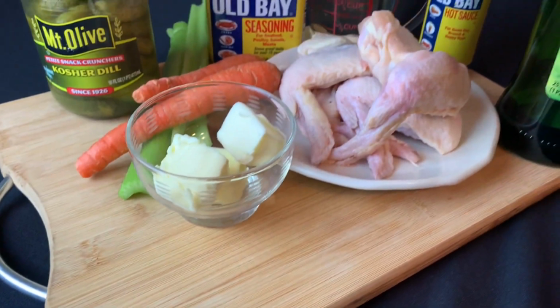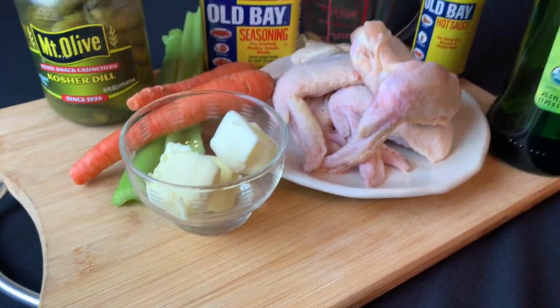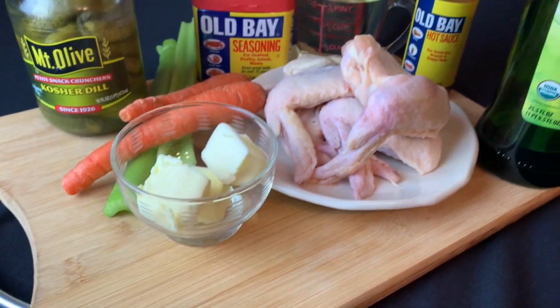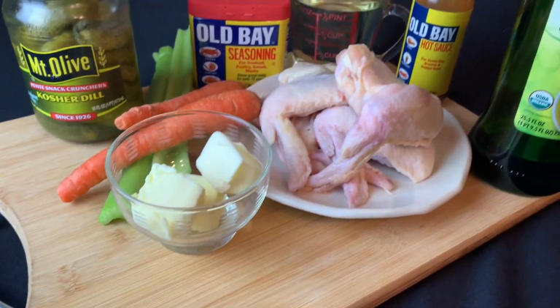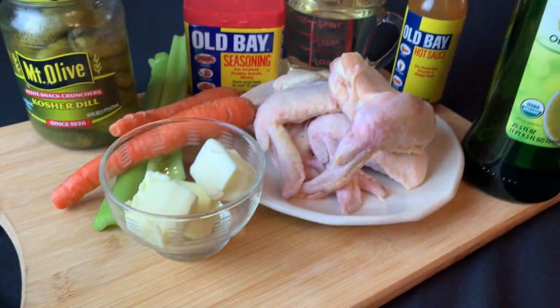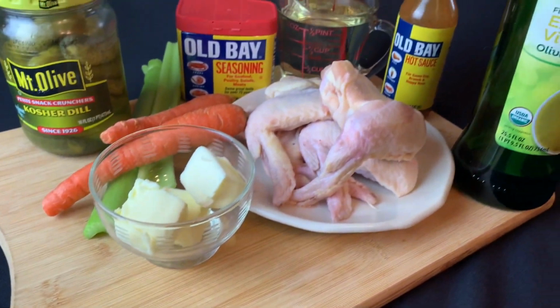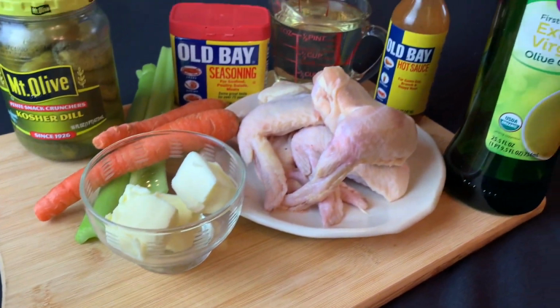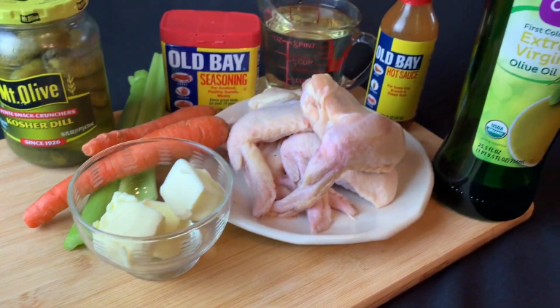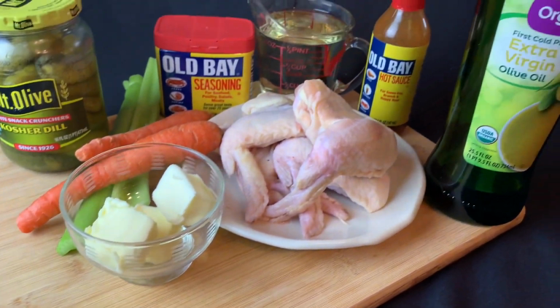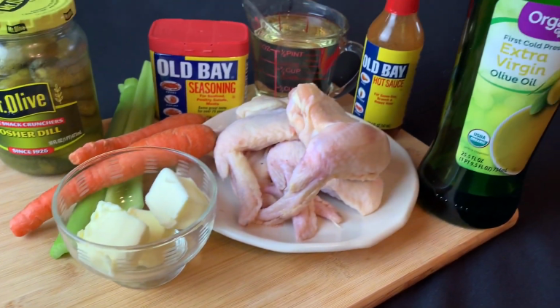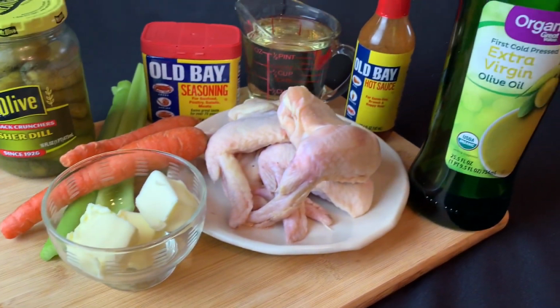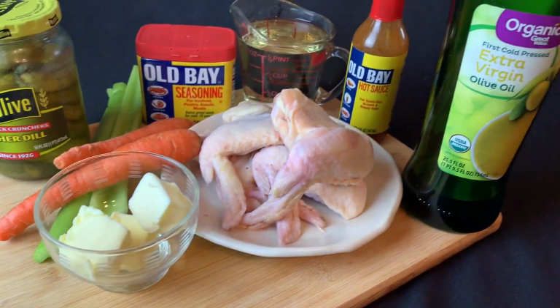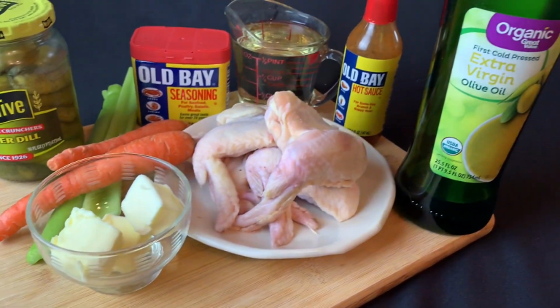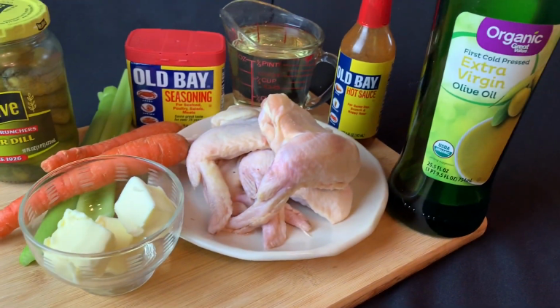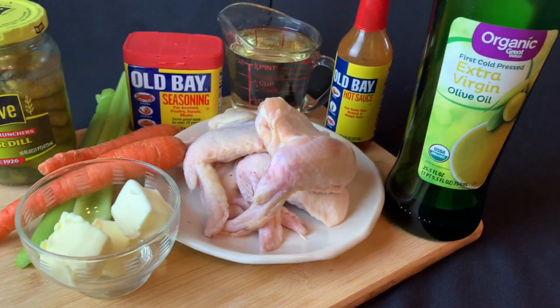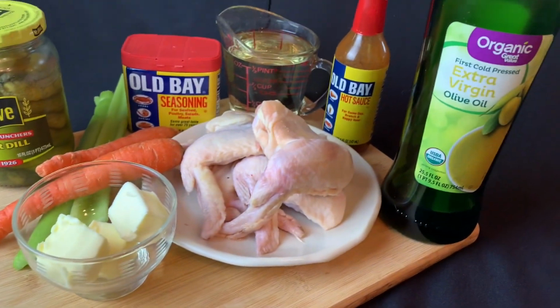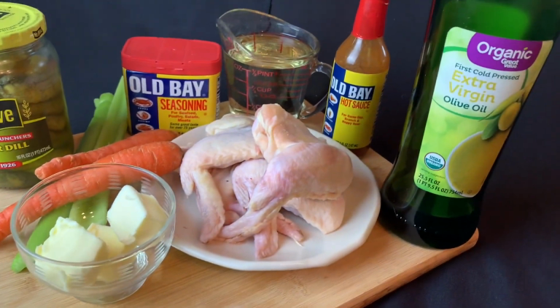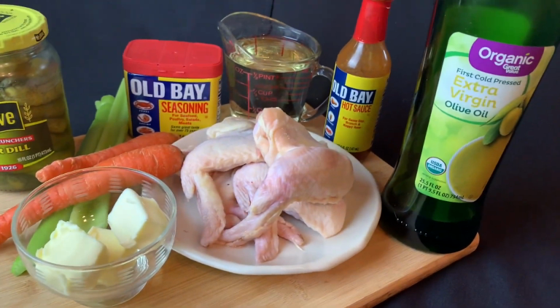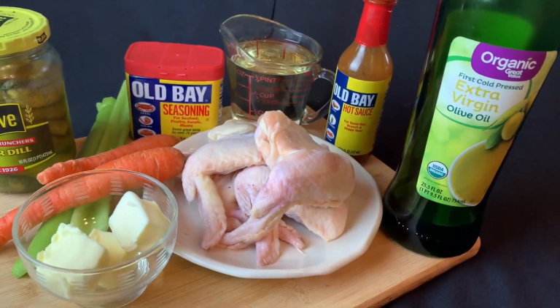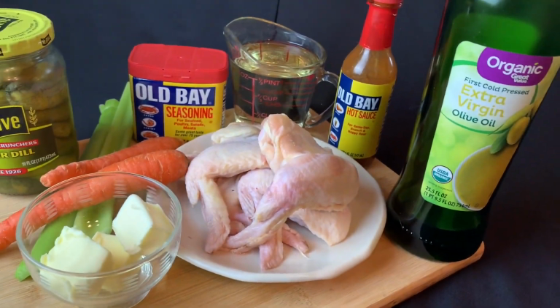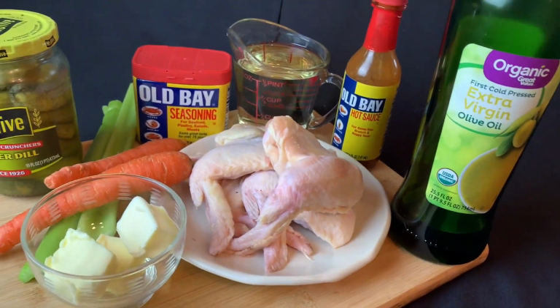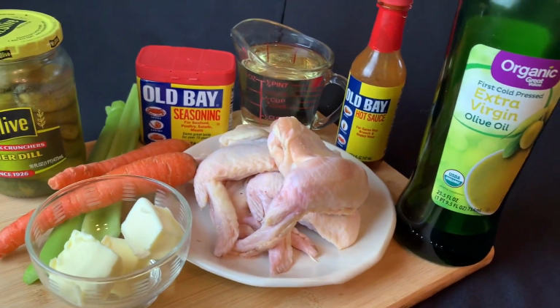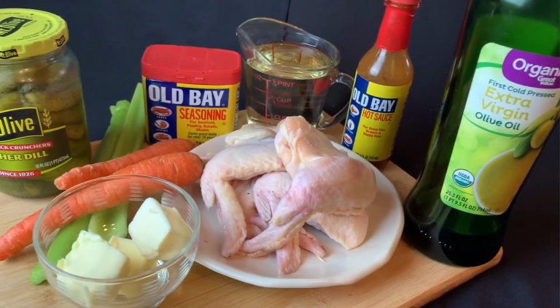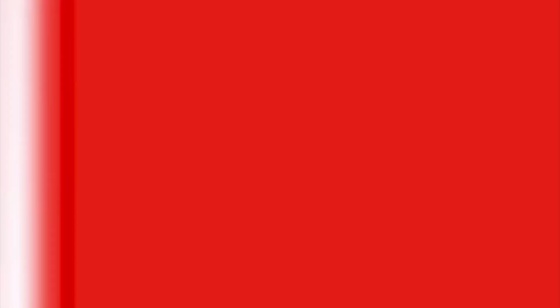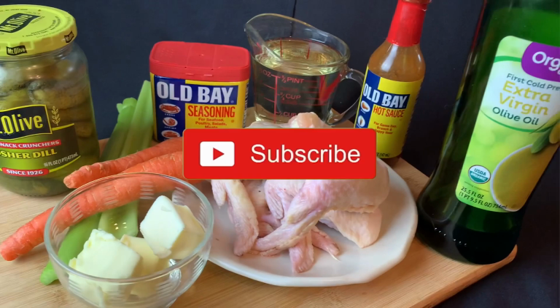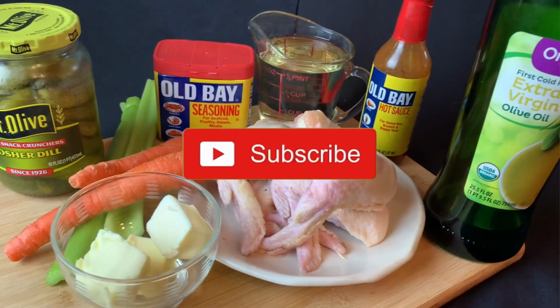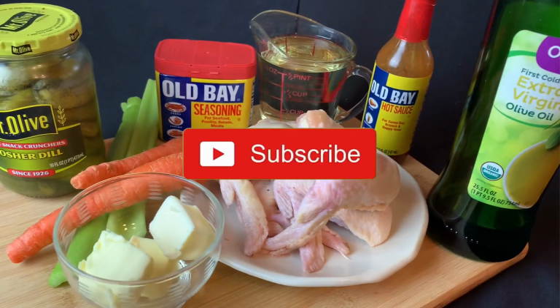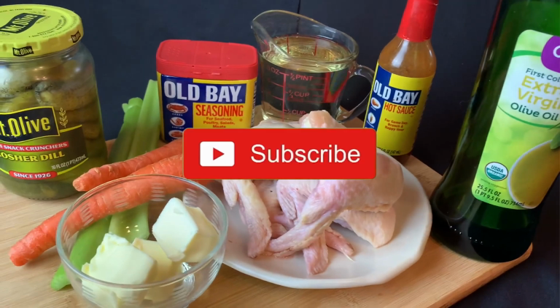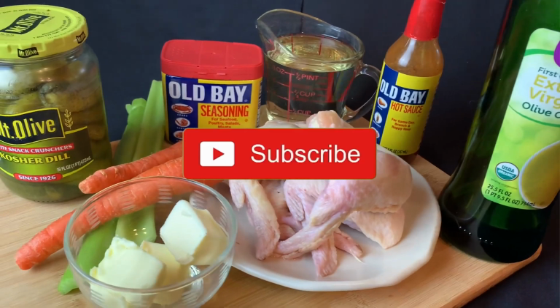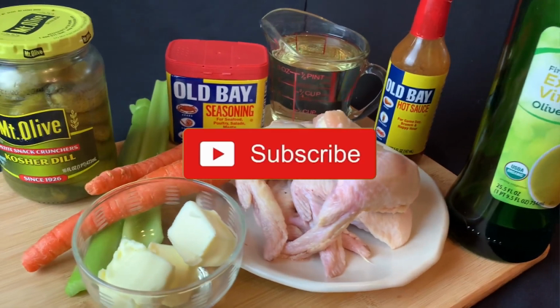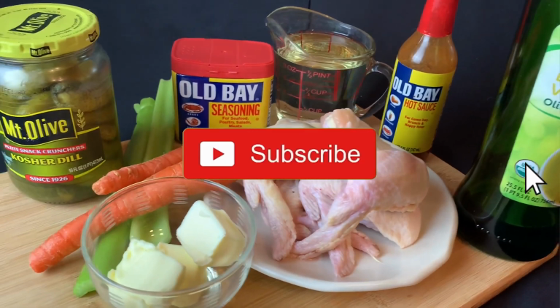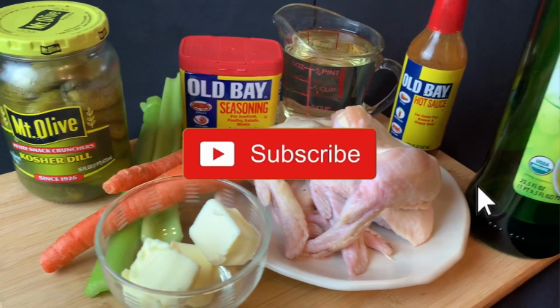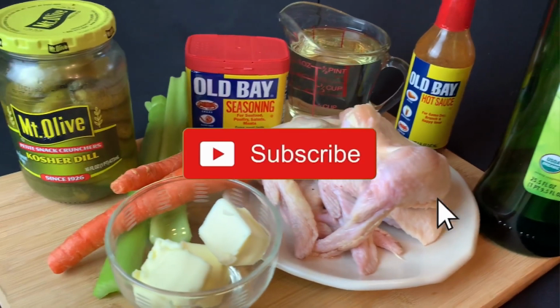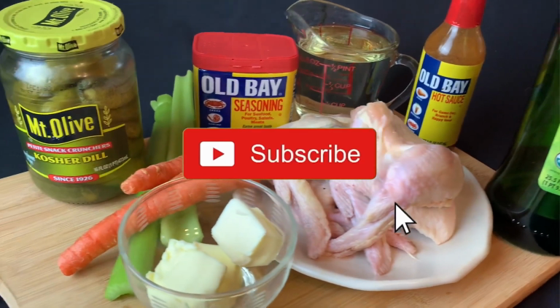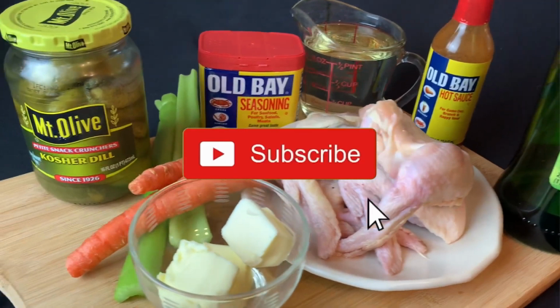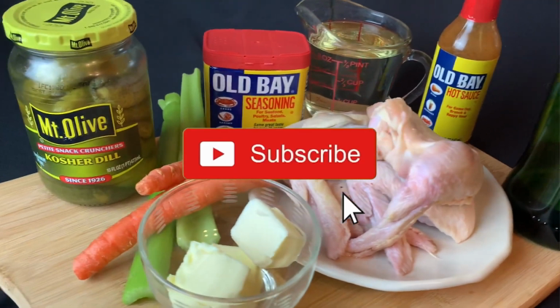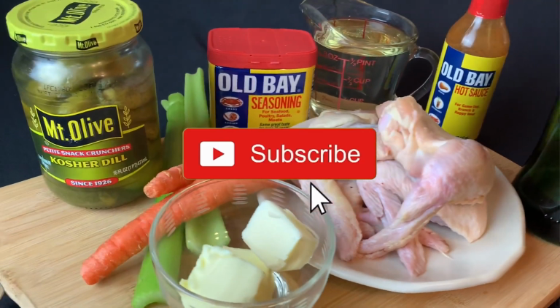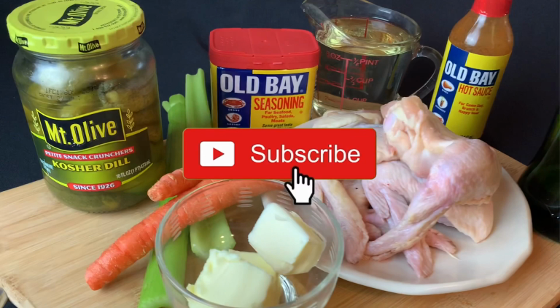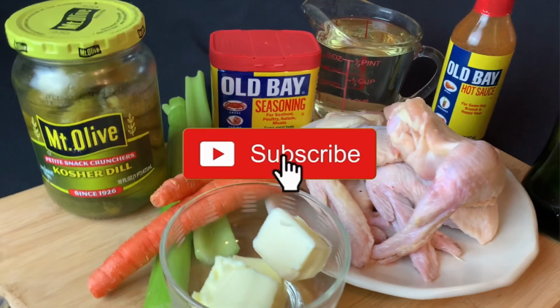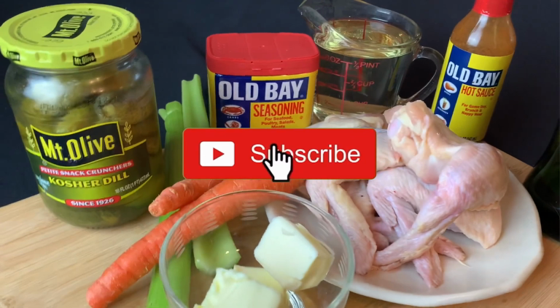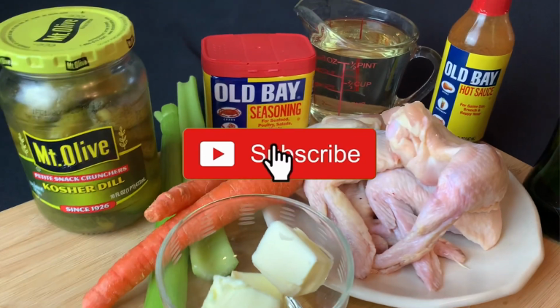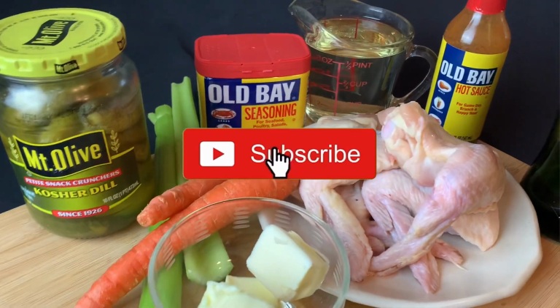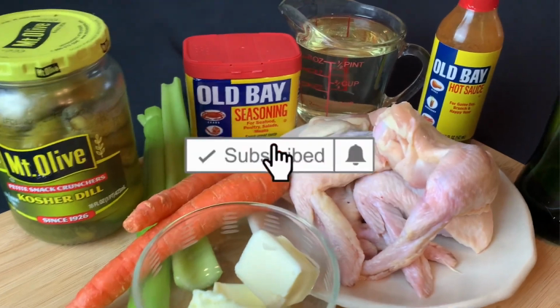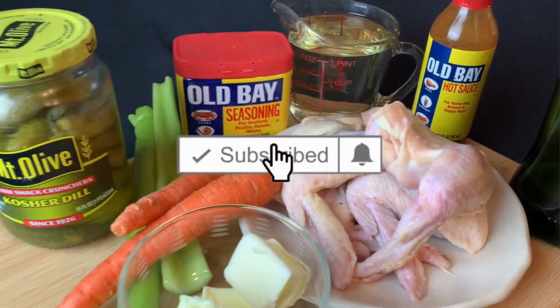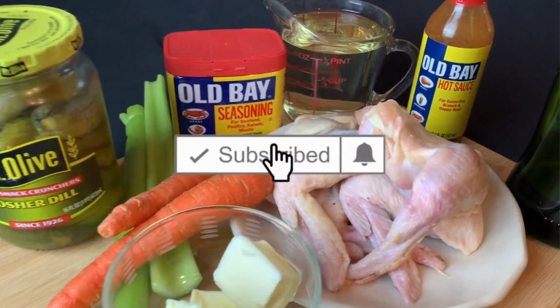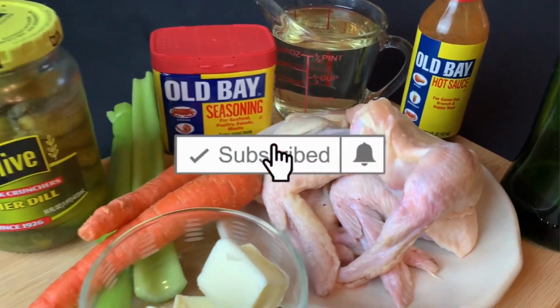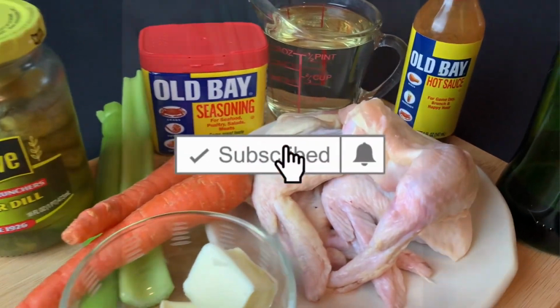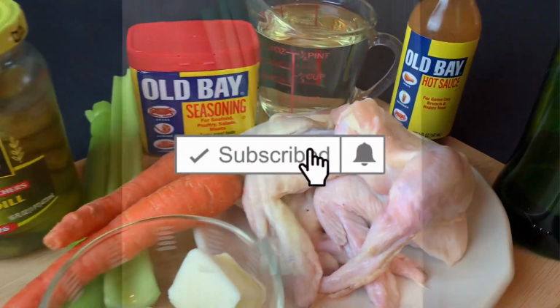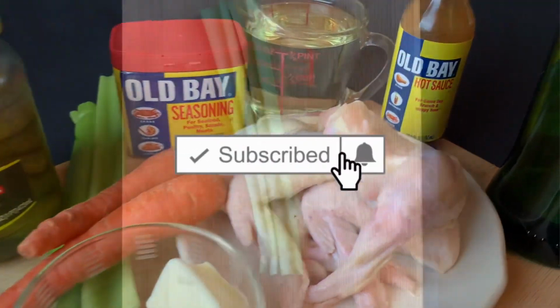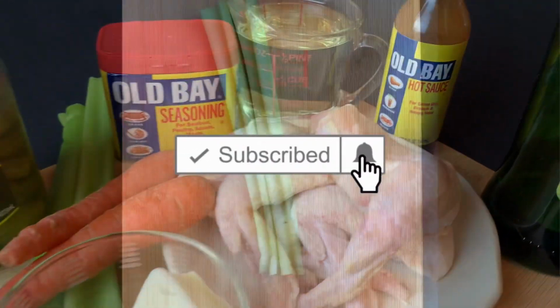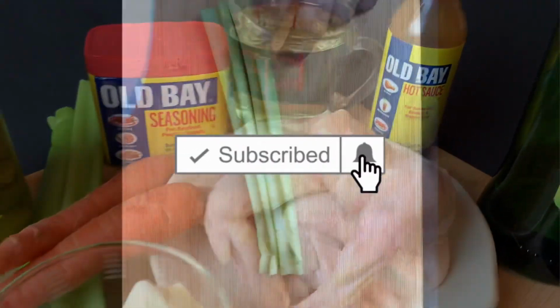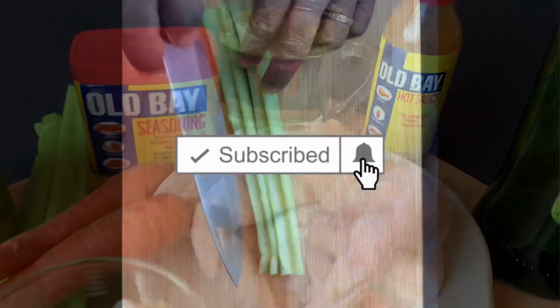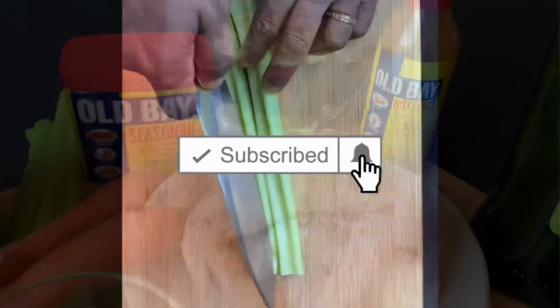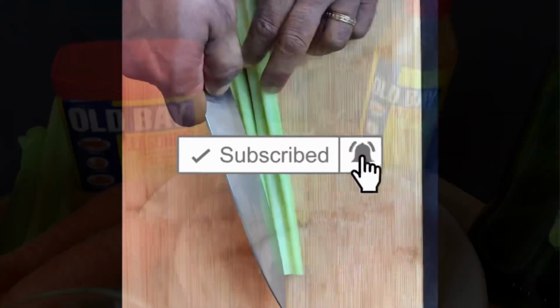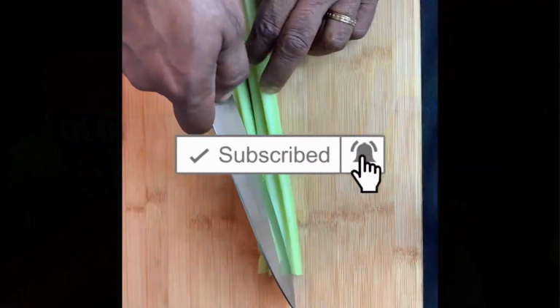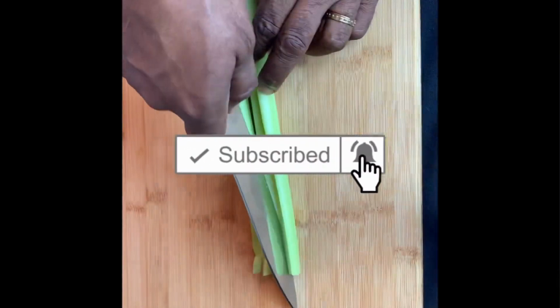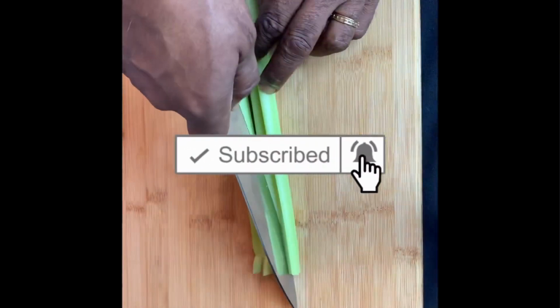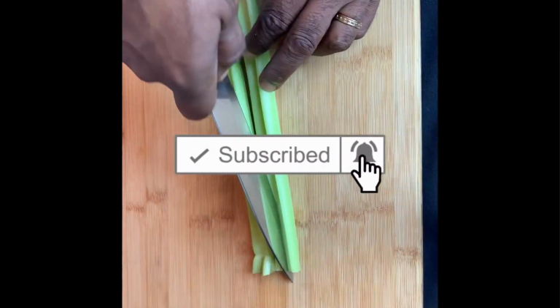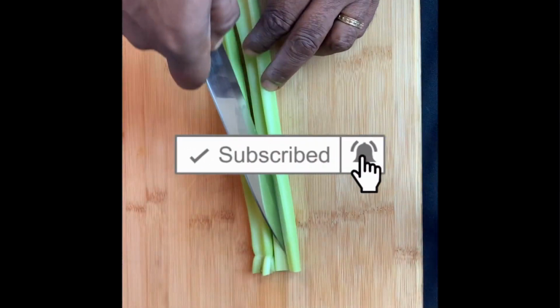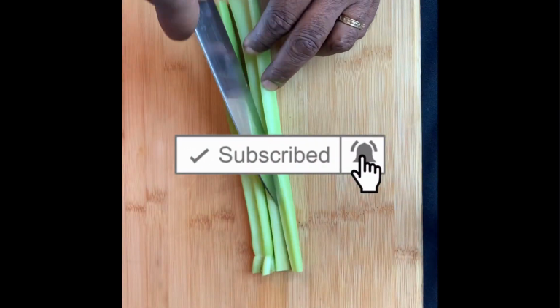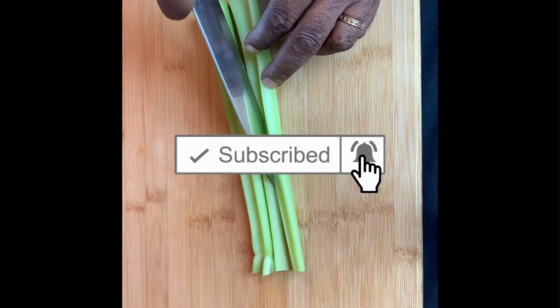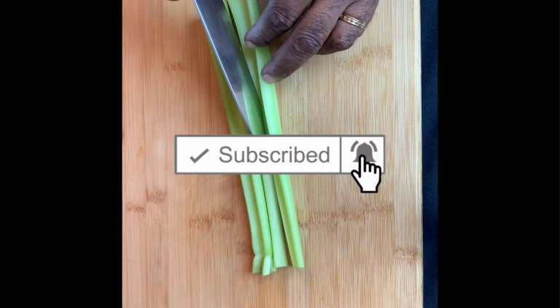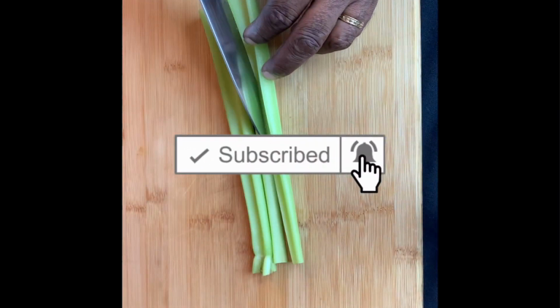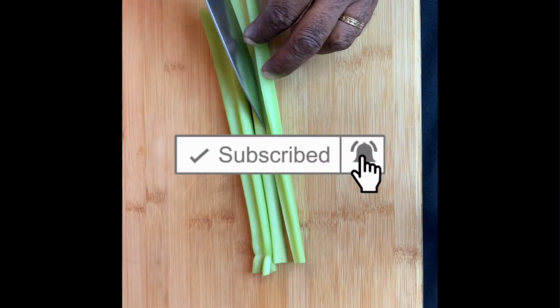If you're not a subscriber you should be — hit the subscribe button and the notifications bell so you'll know every time I put out a video.